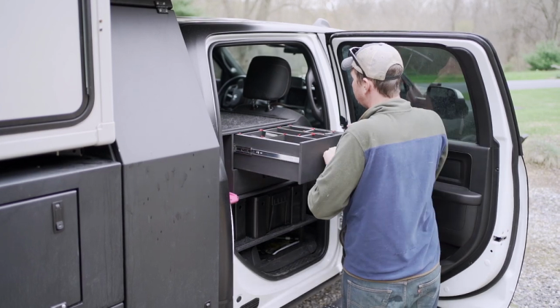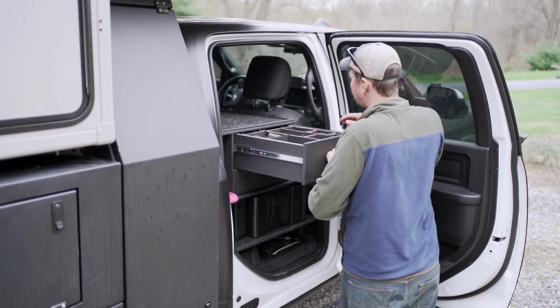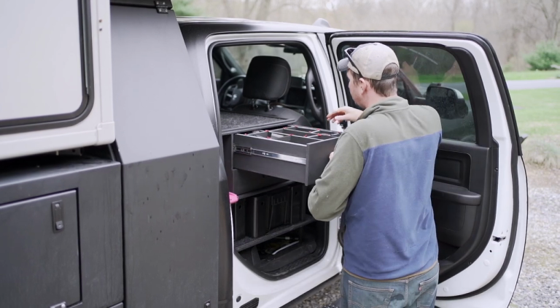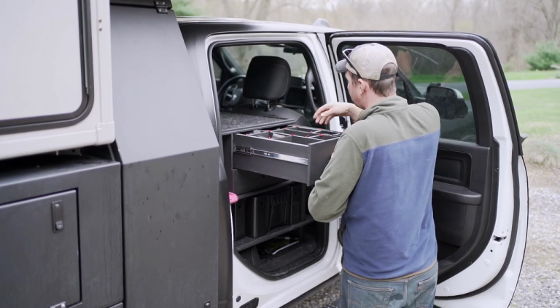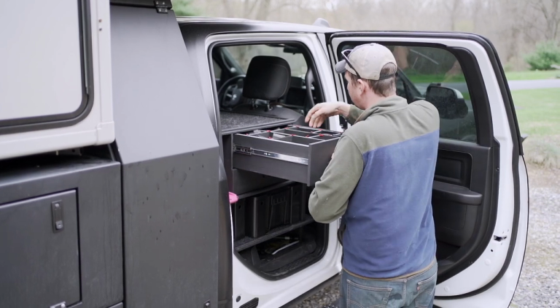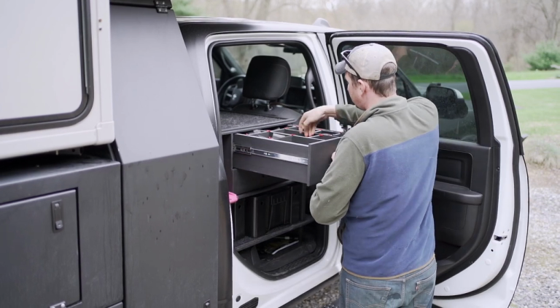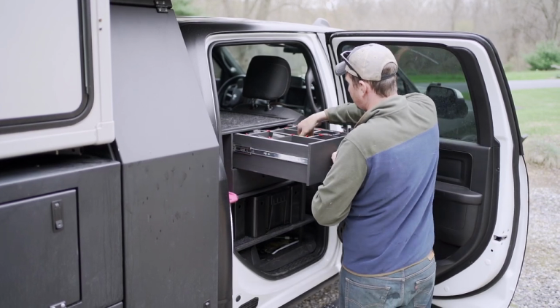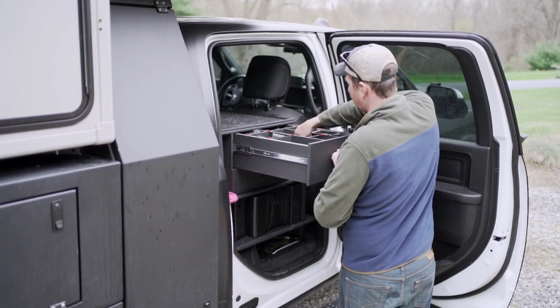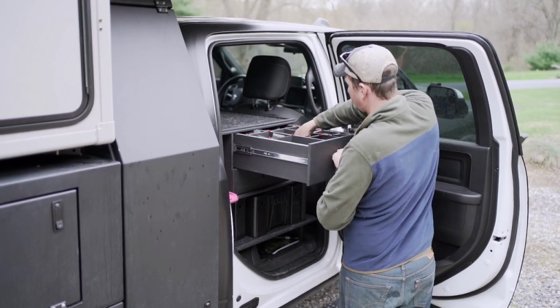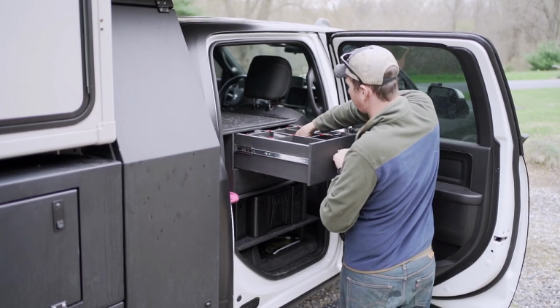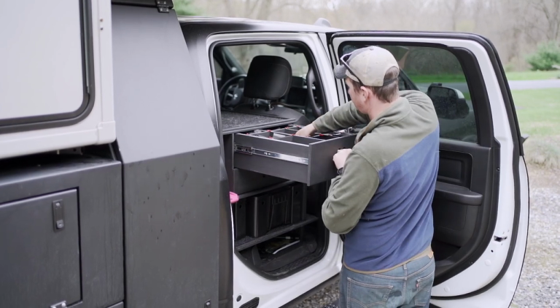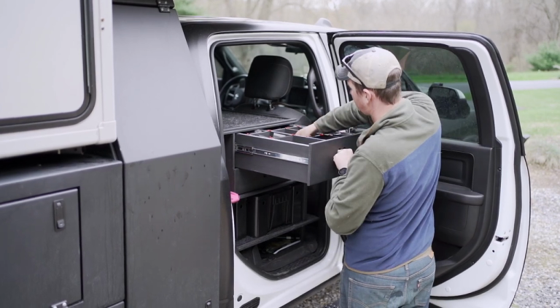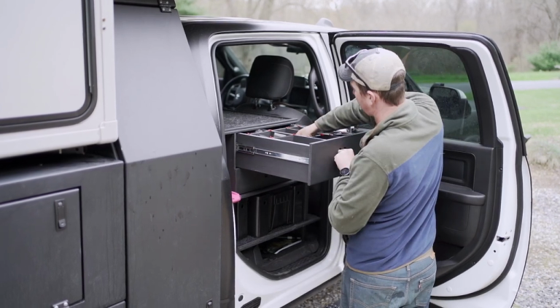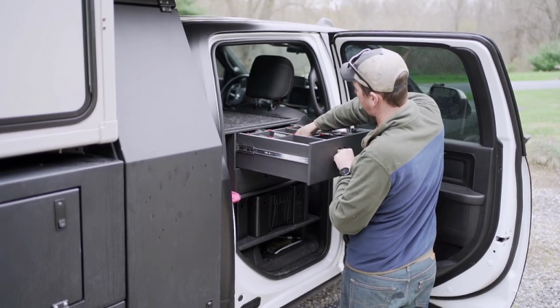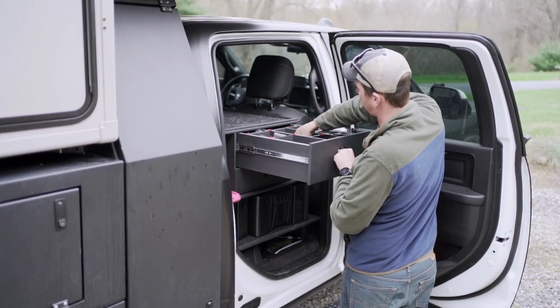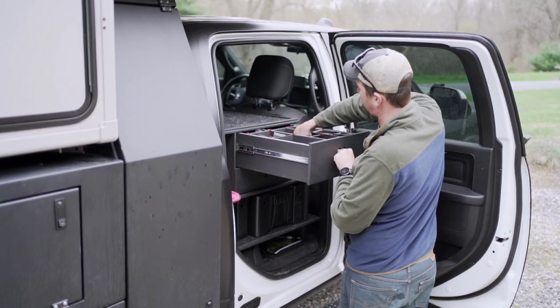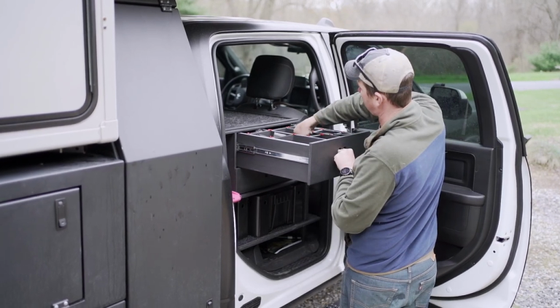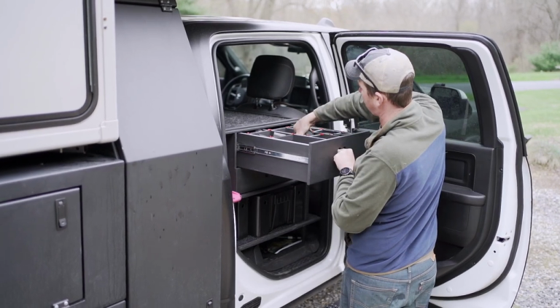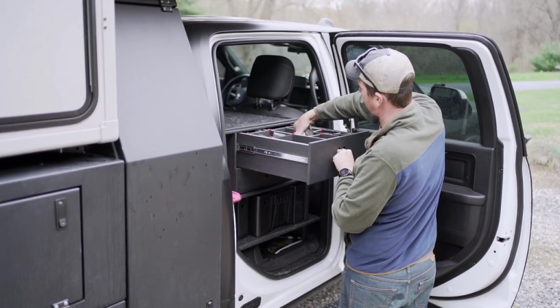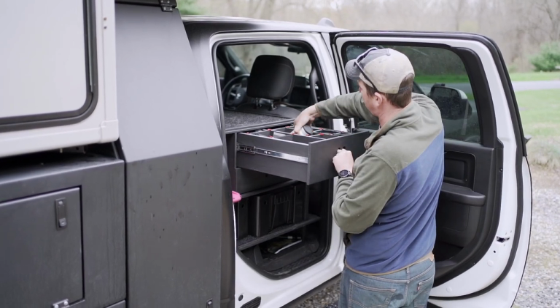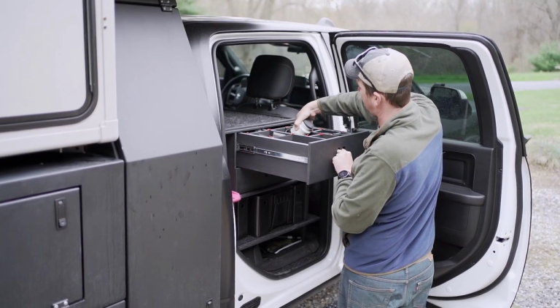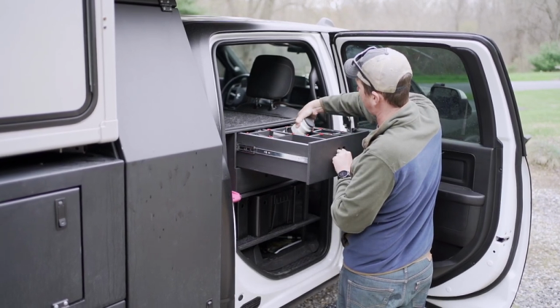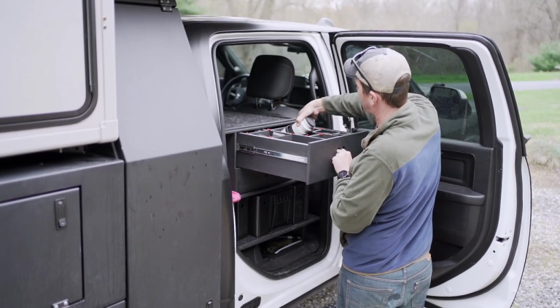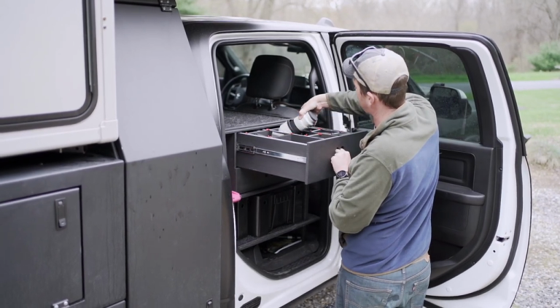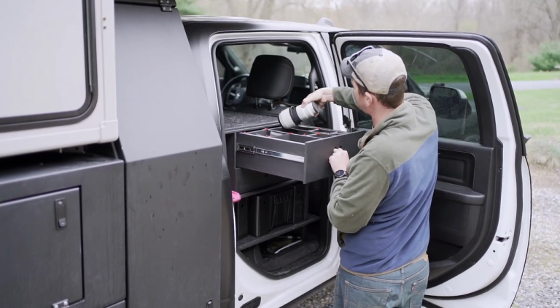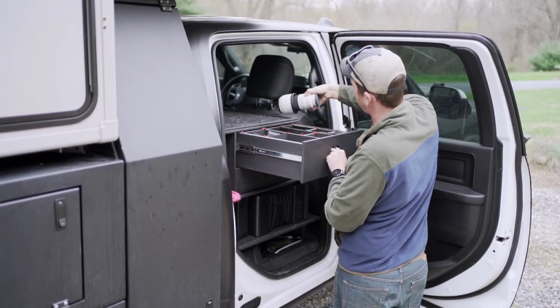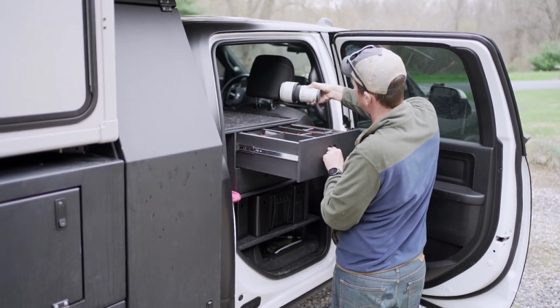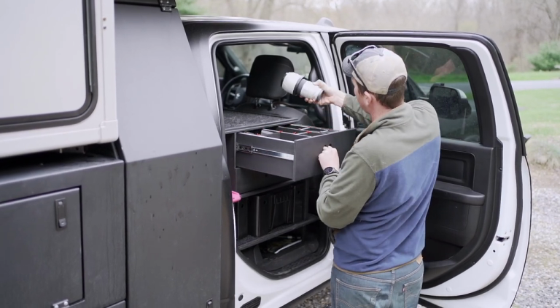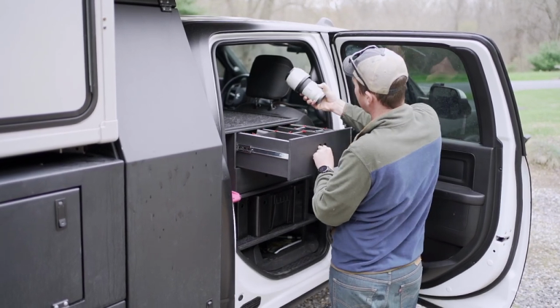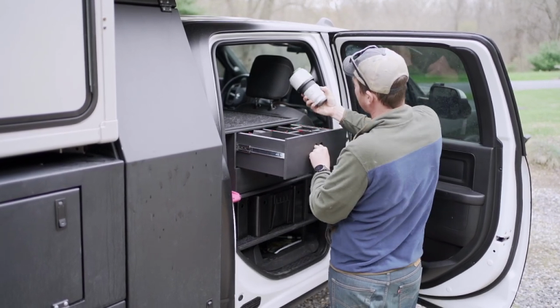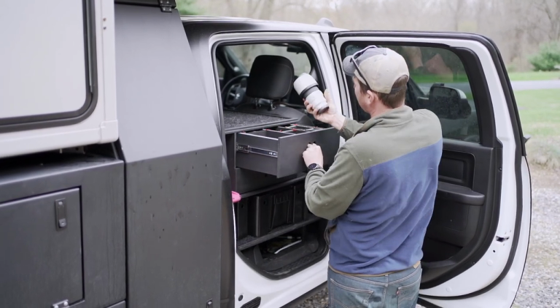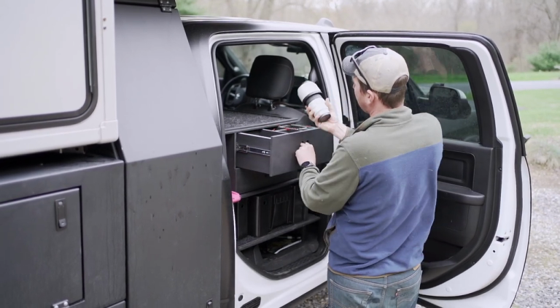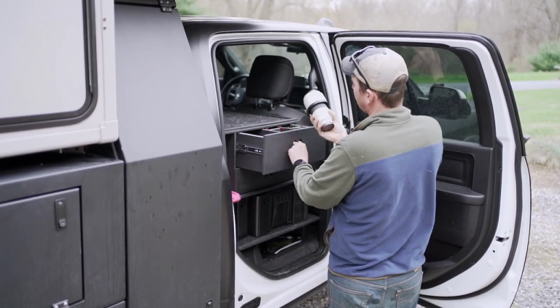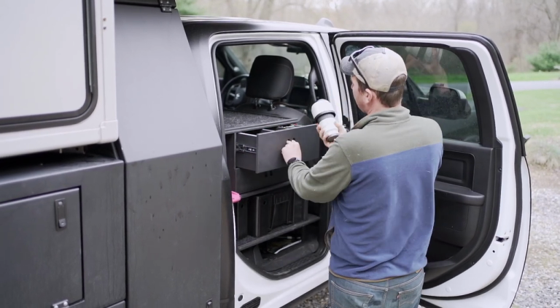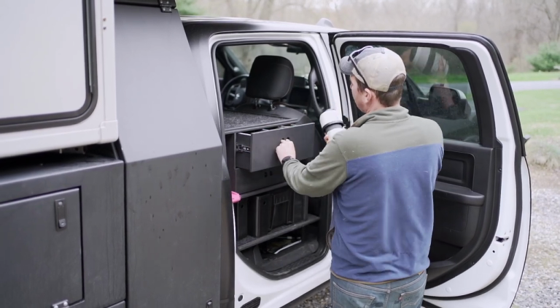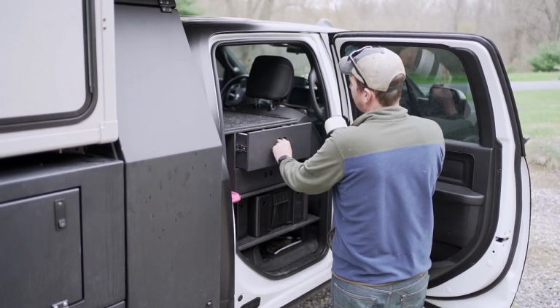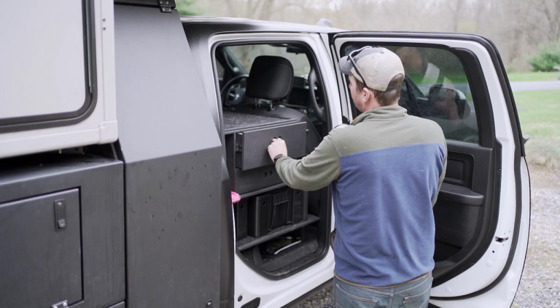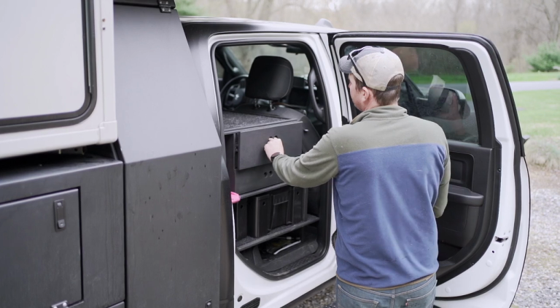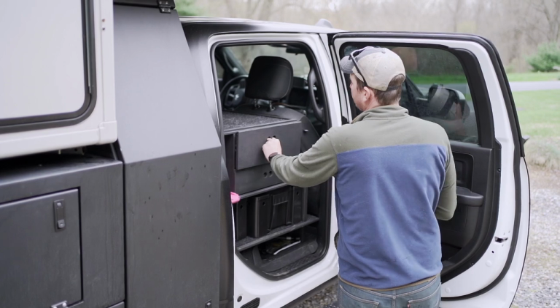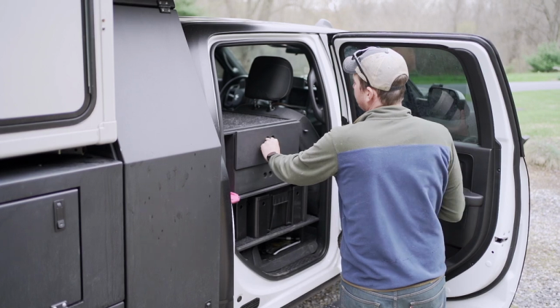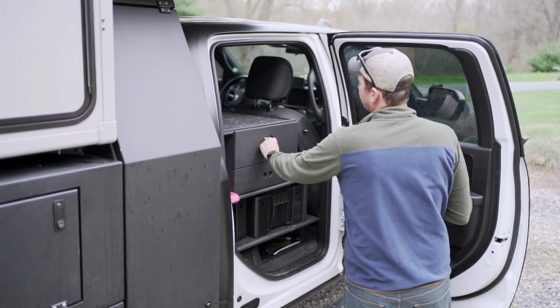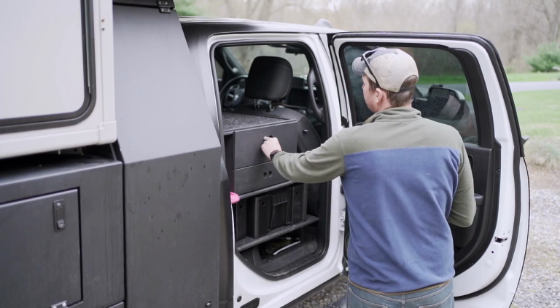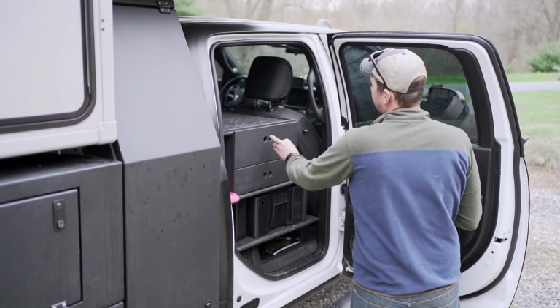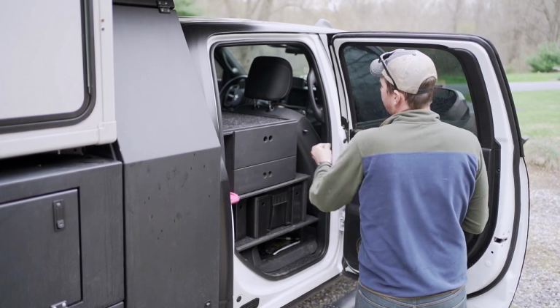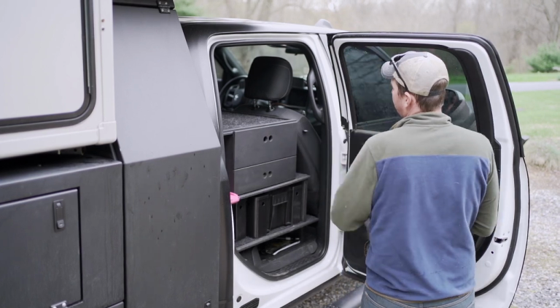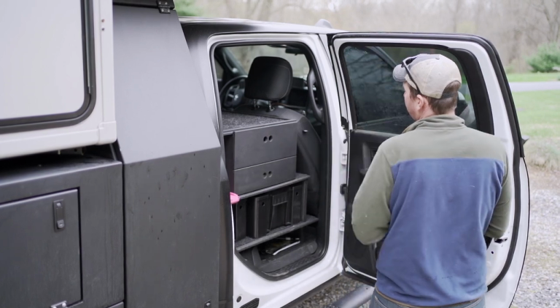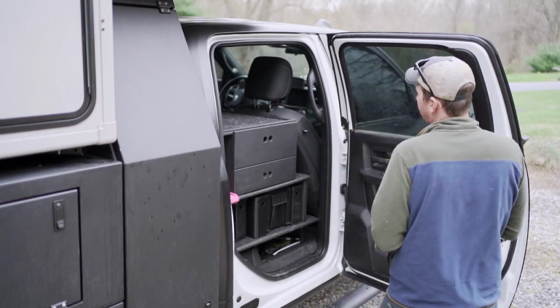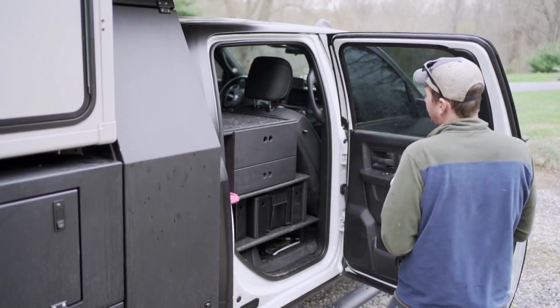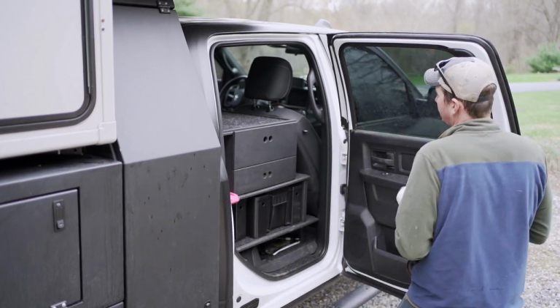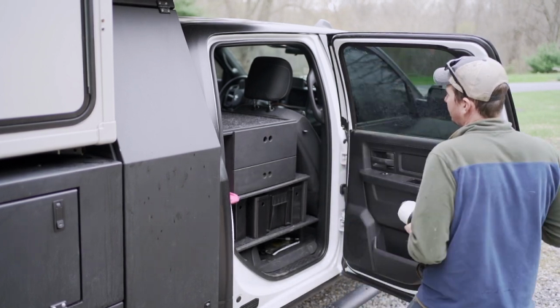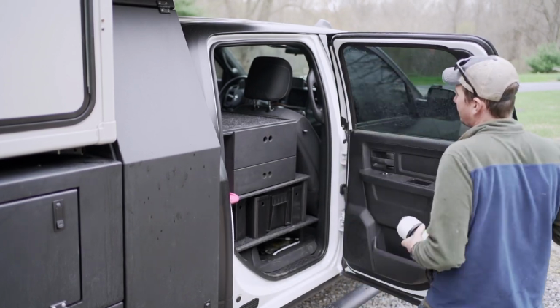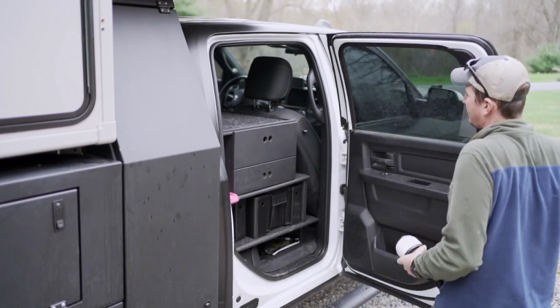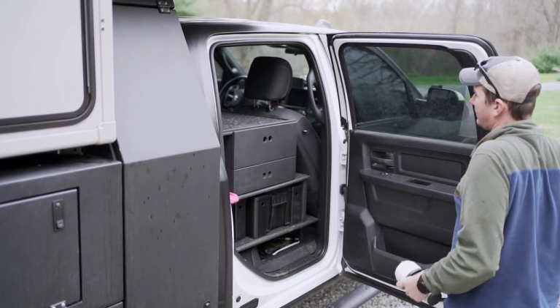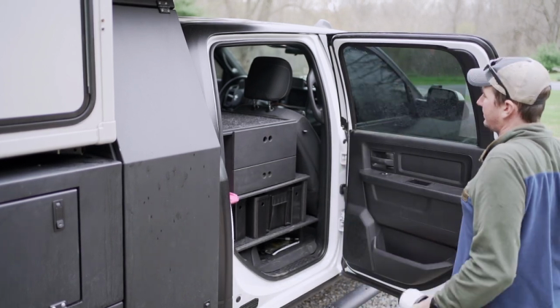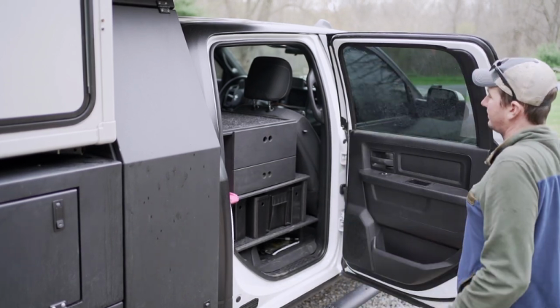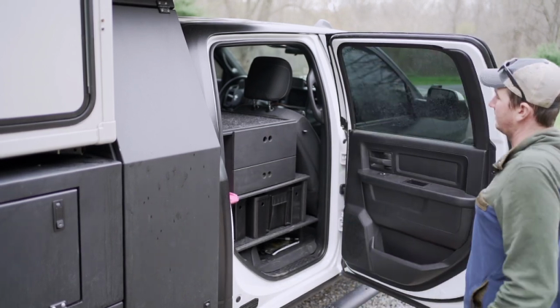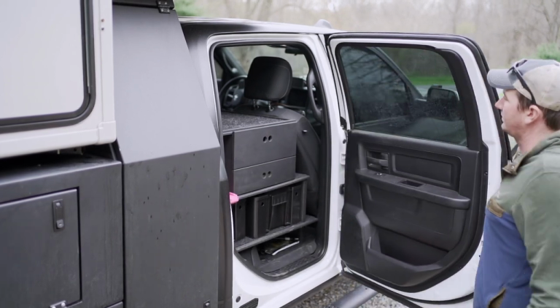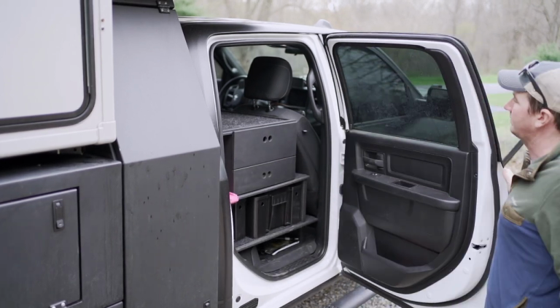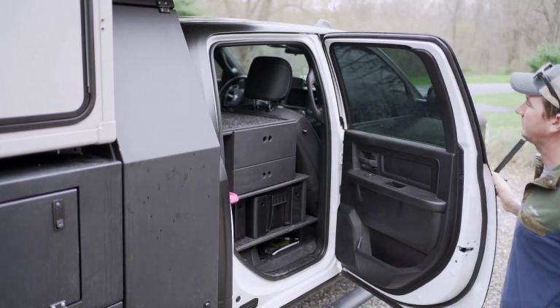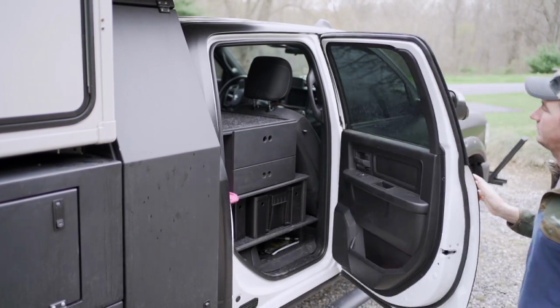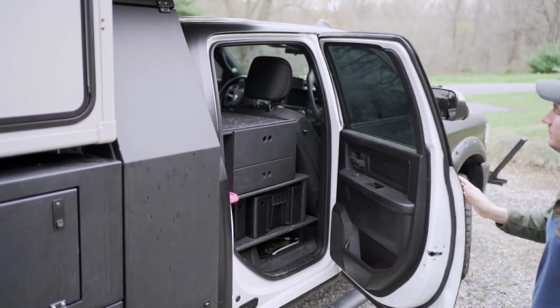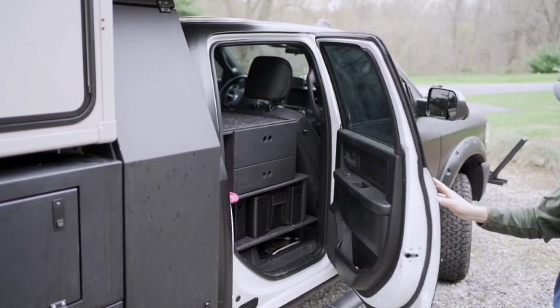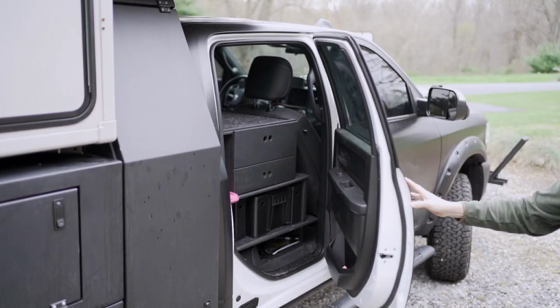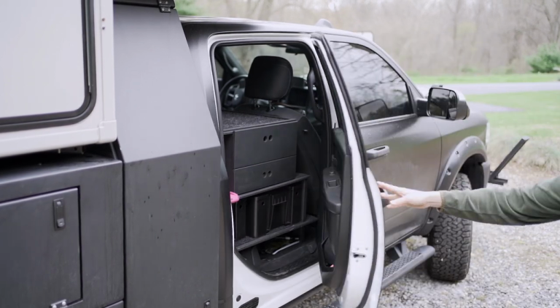Curious to know how we get the absolute most out of the backseat area of our truck cab? Sit back and relax while we show you.